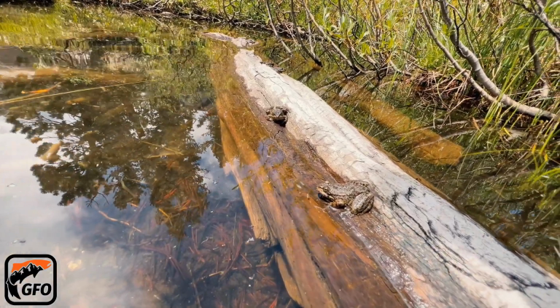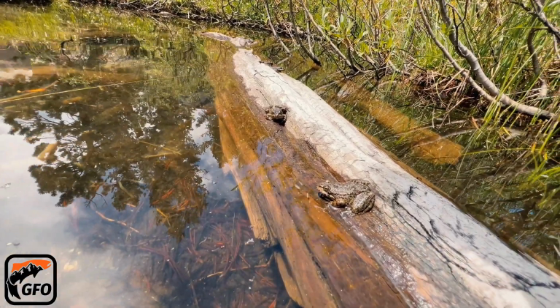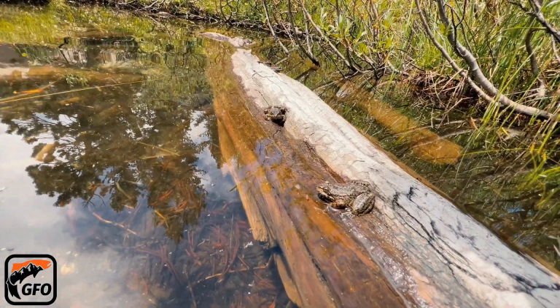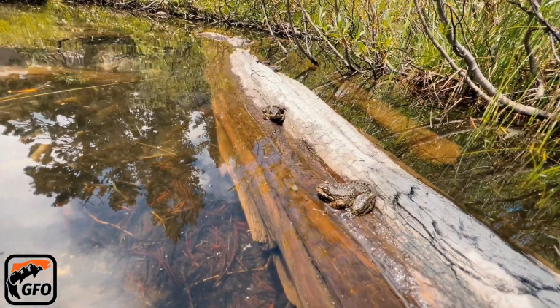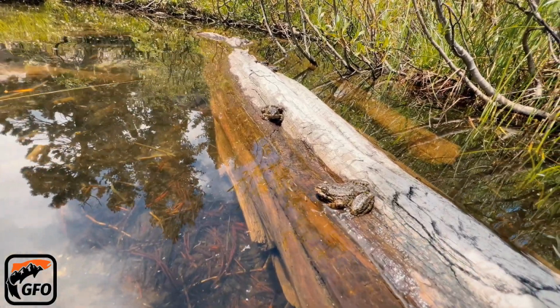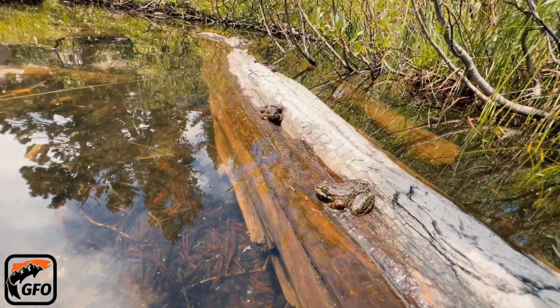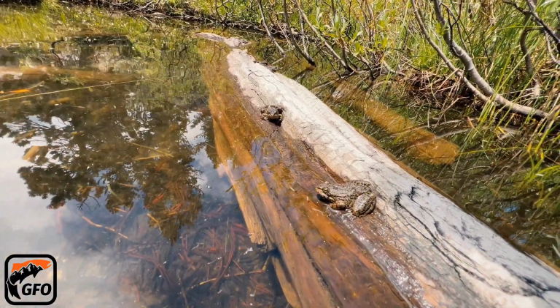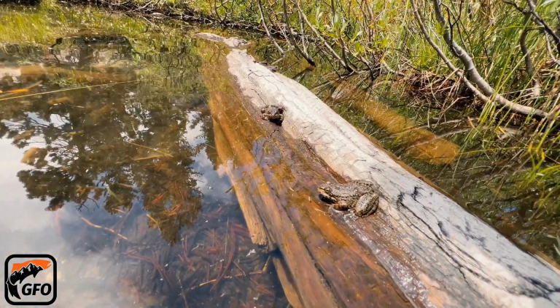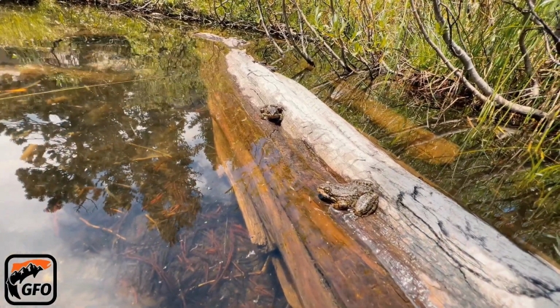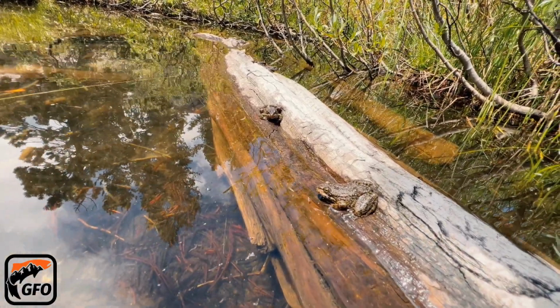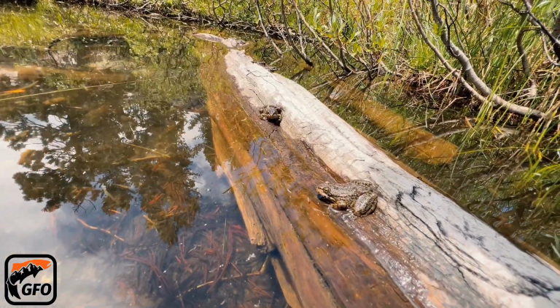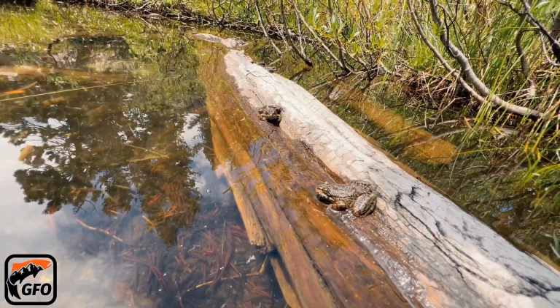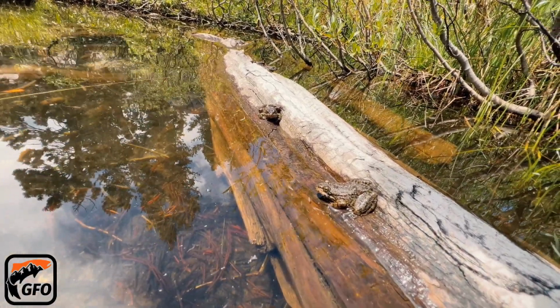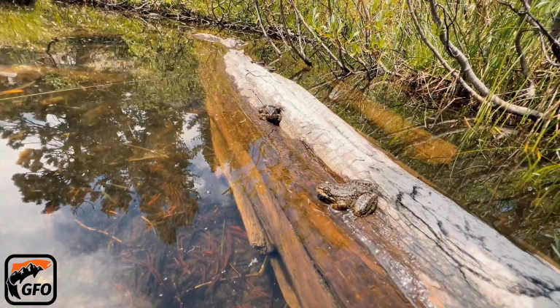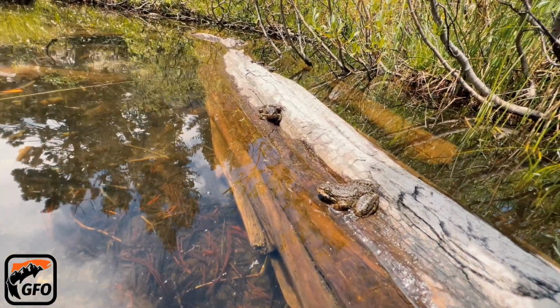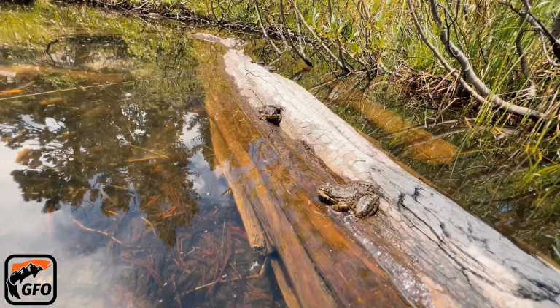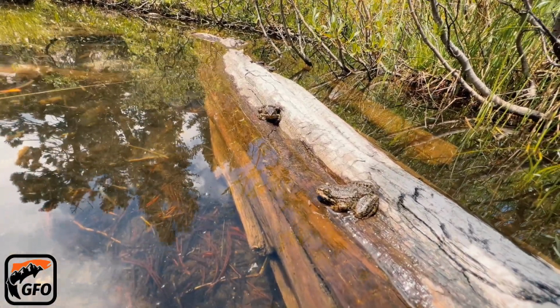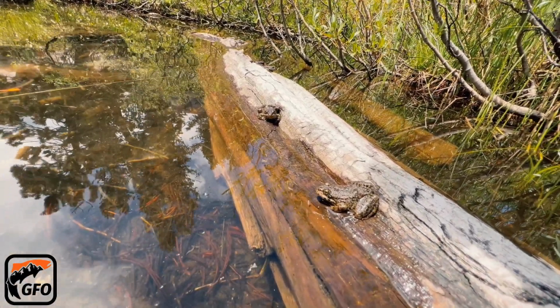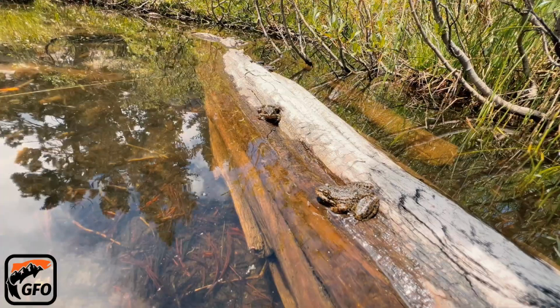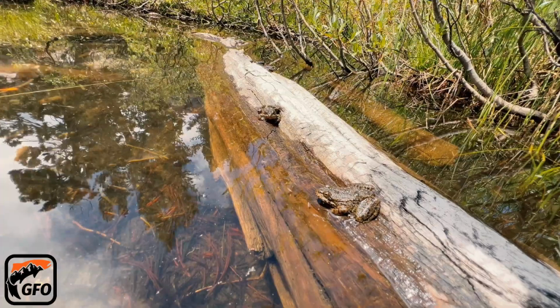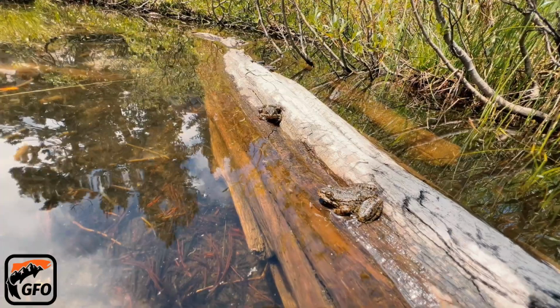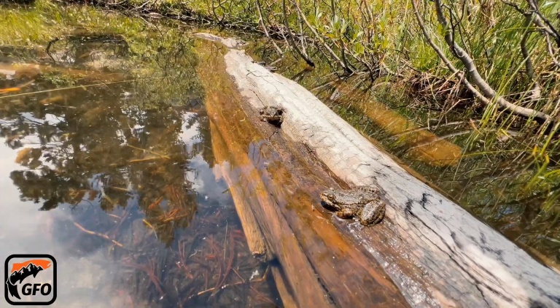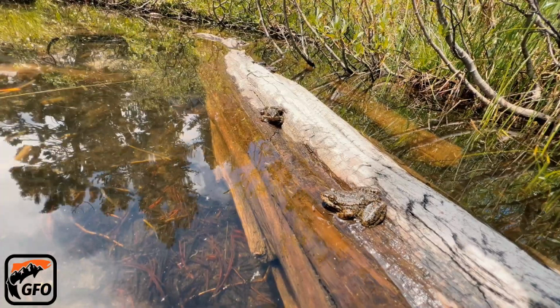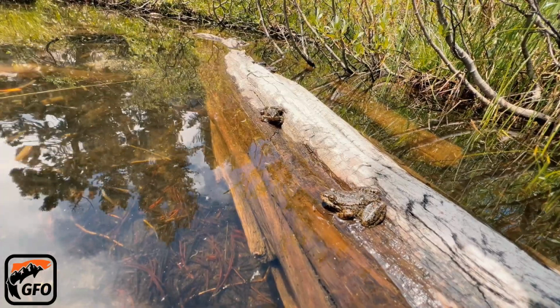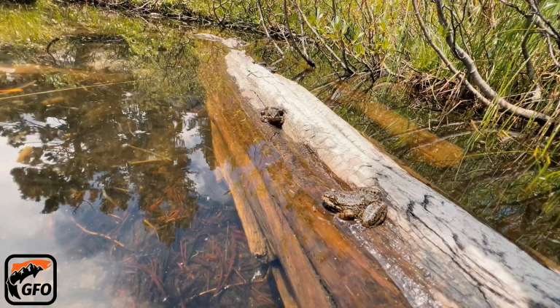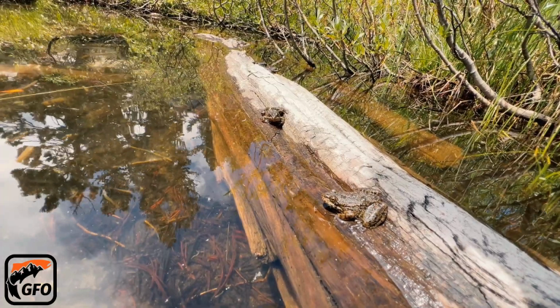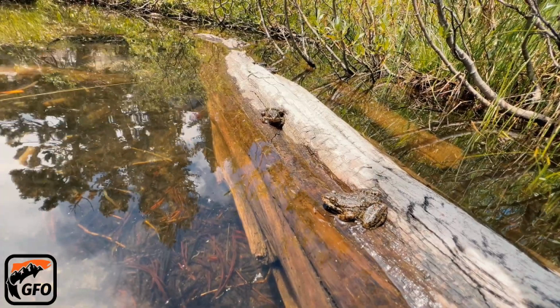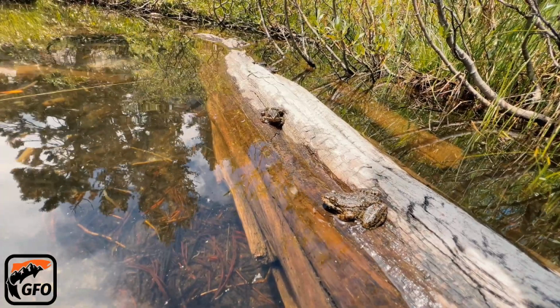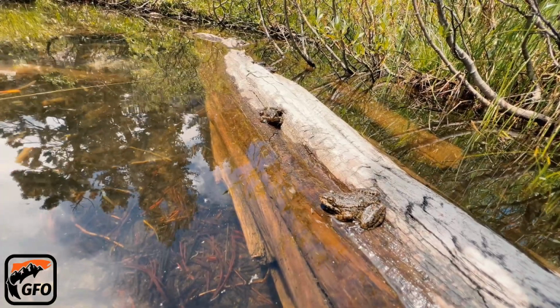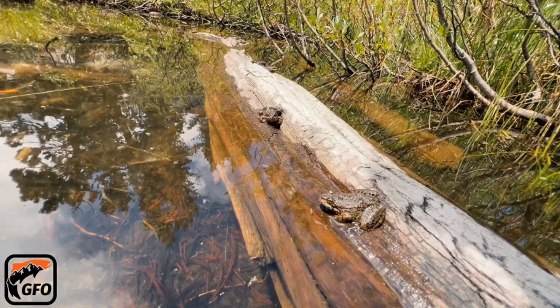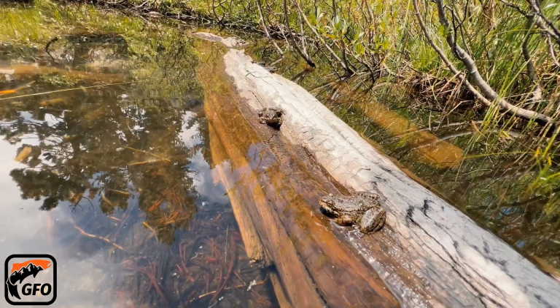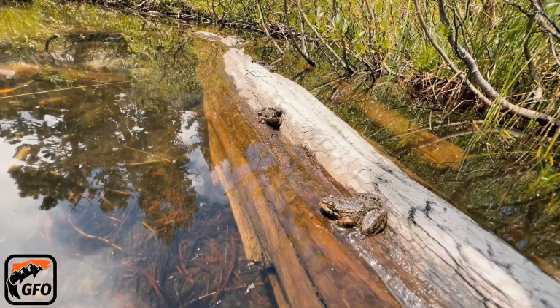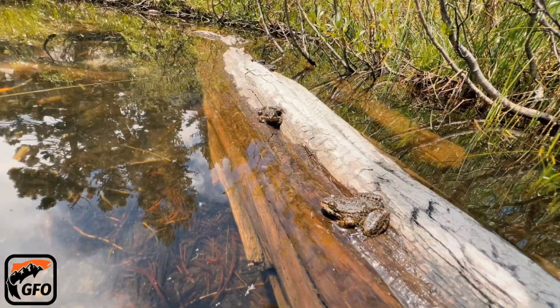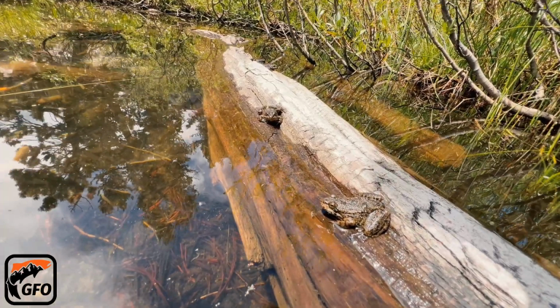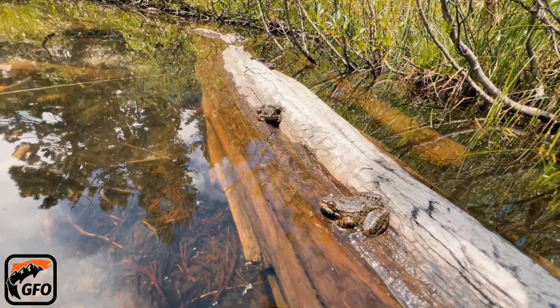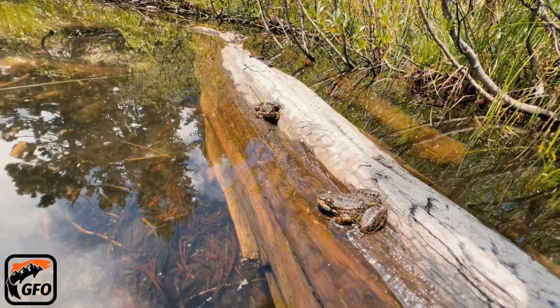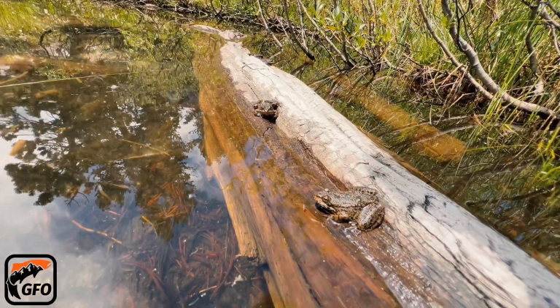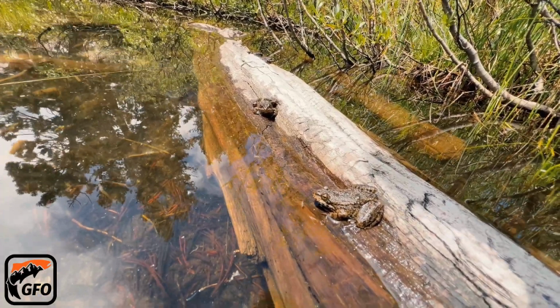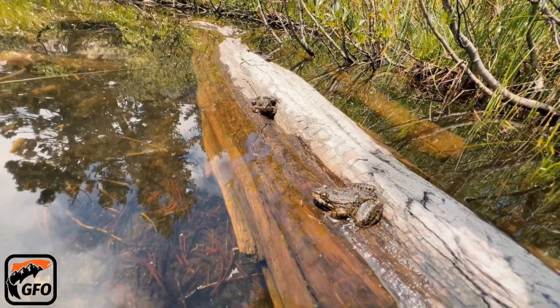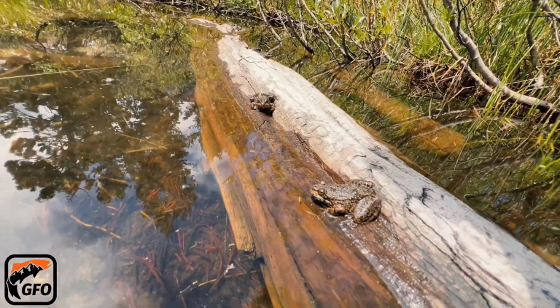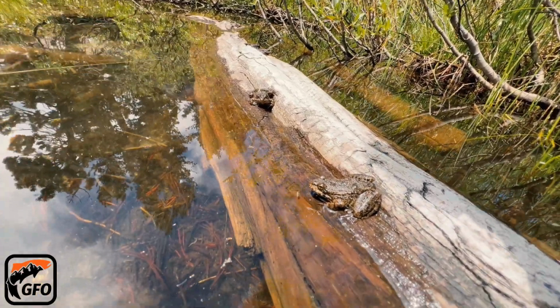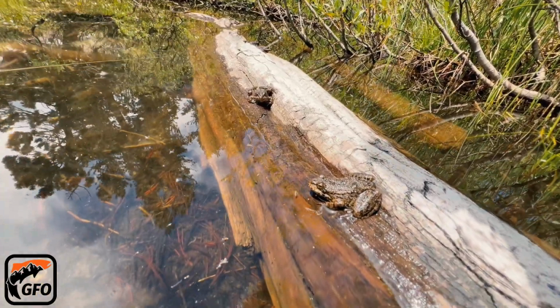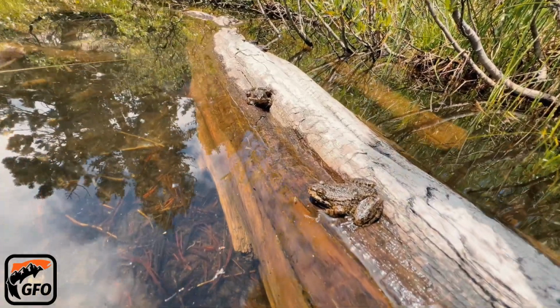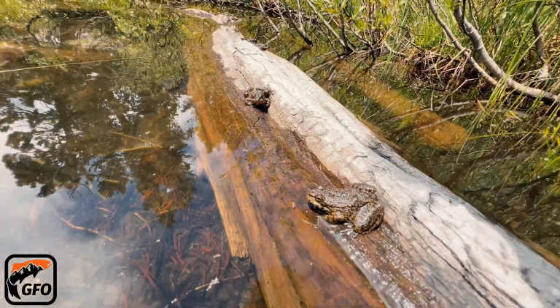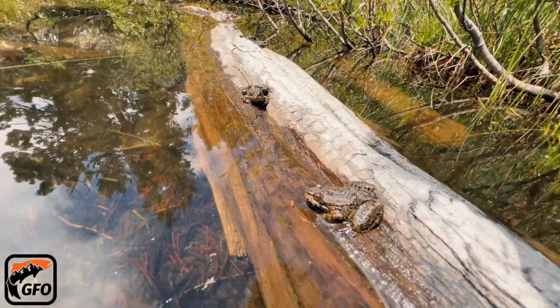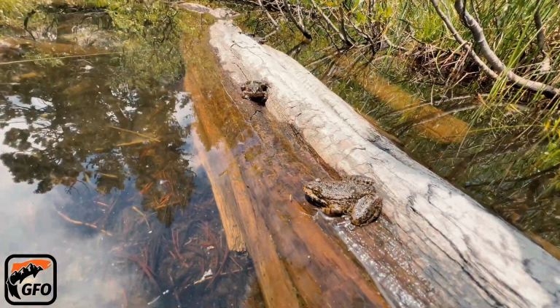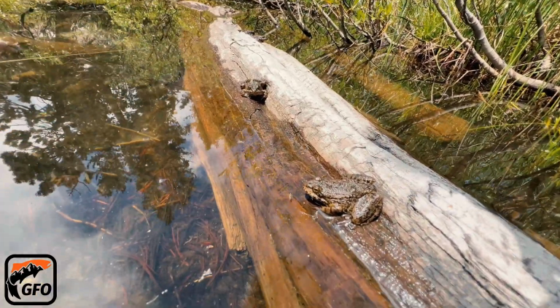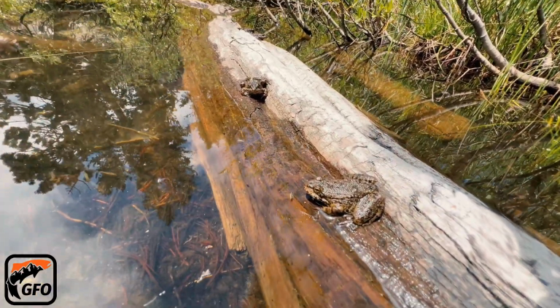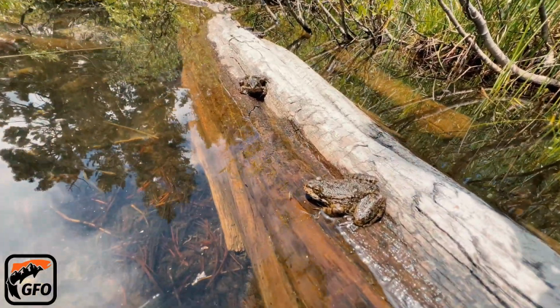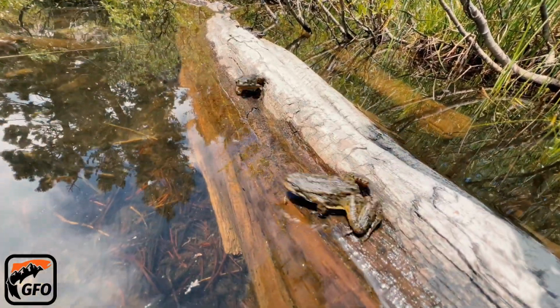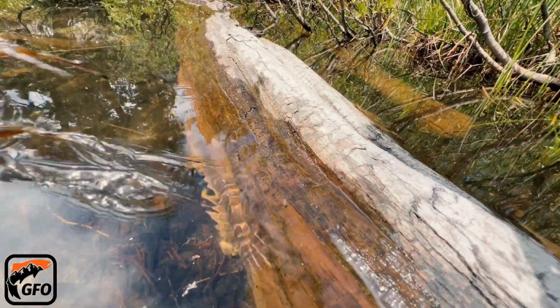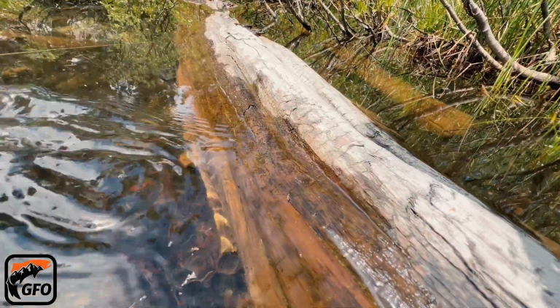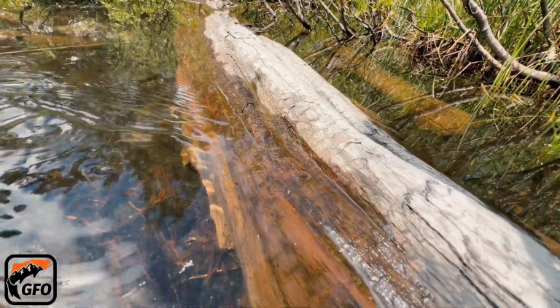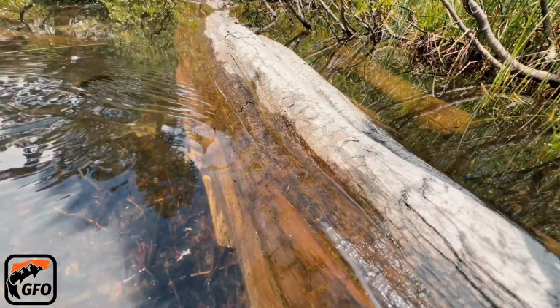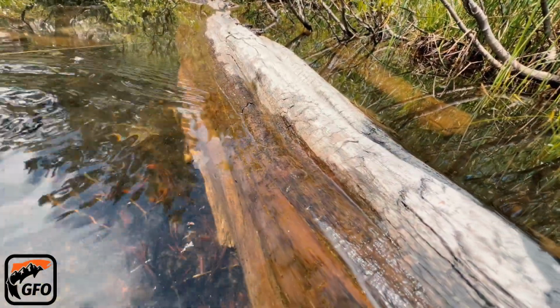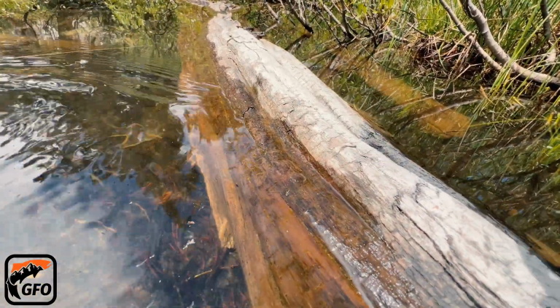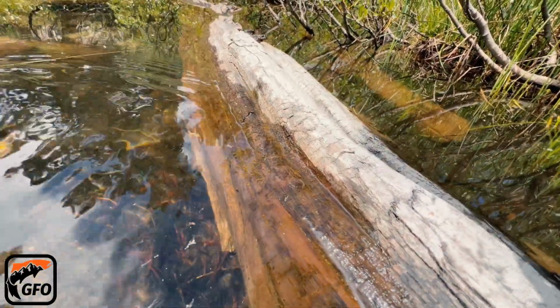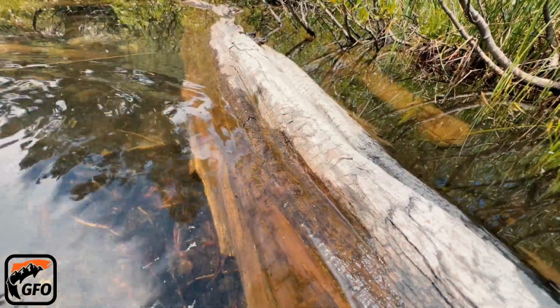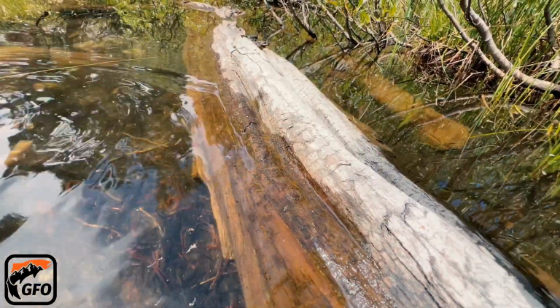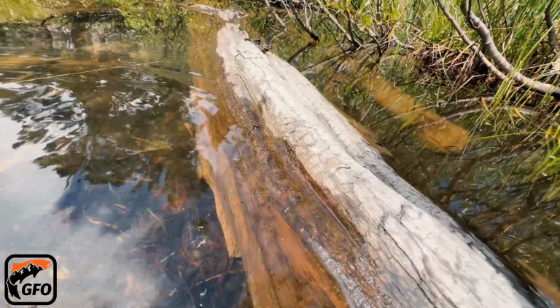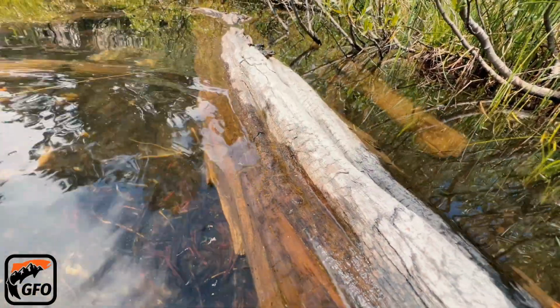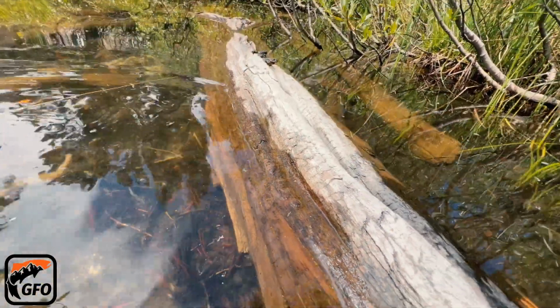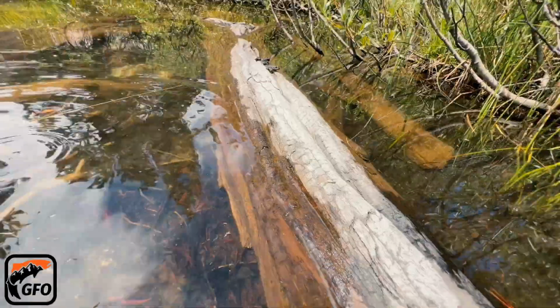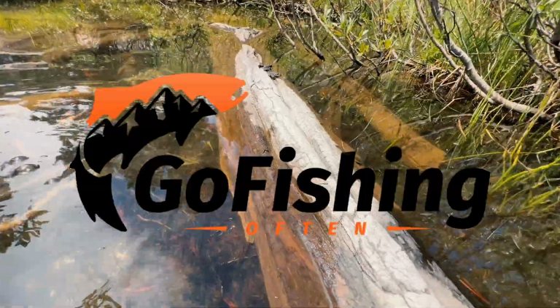Fish are cool, but frogs are also cool. Like, comment, and subscribe, and we'll see you guys next time.